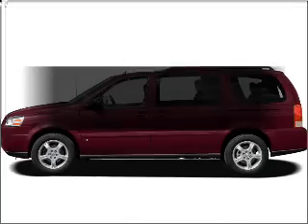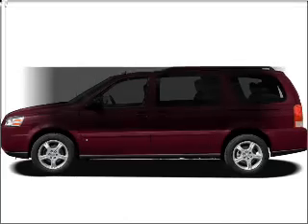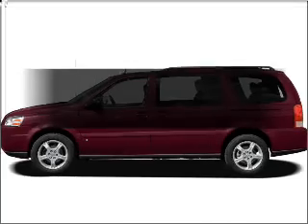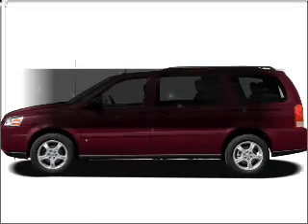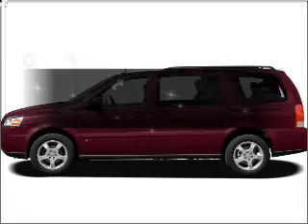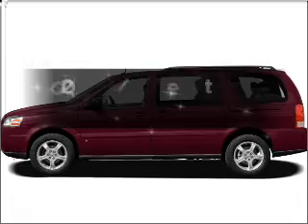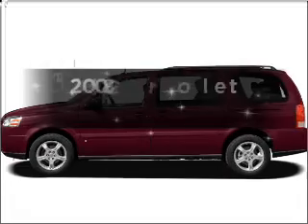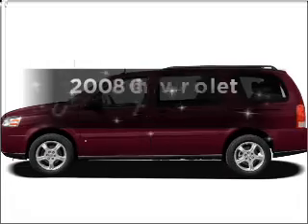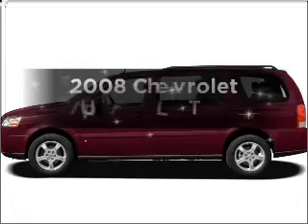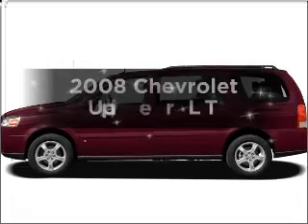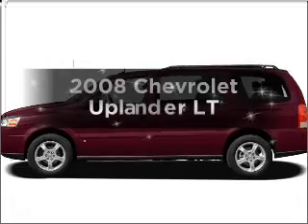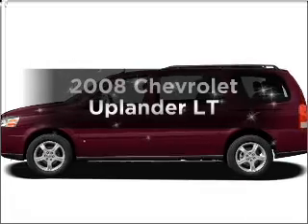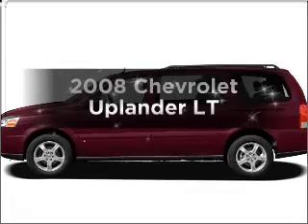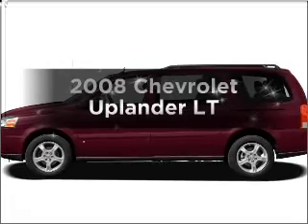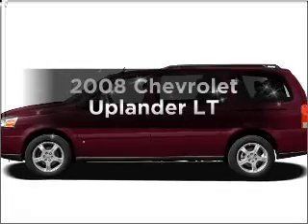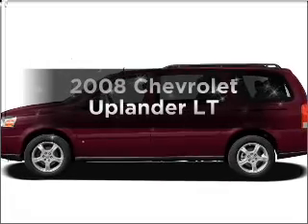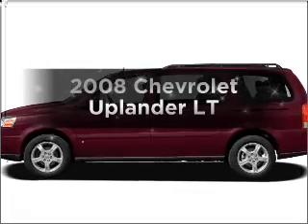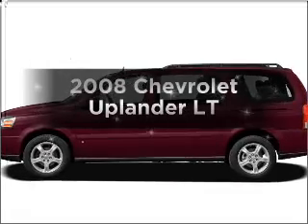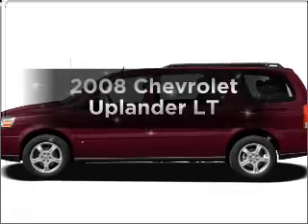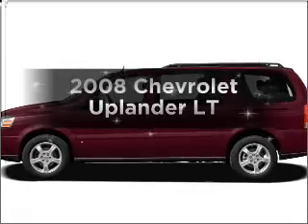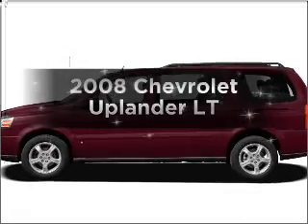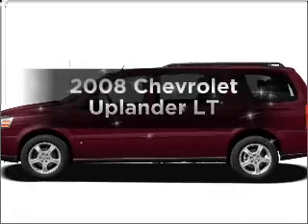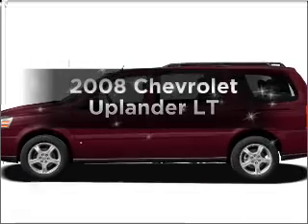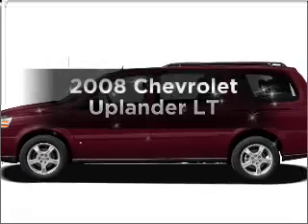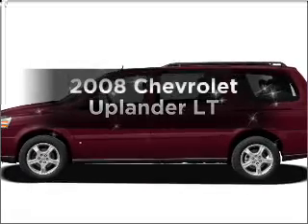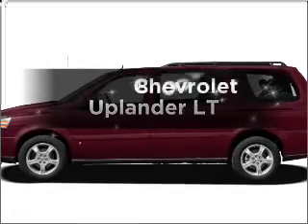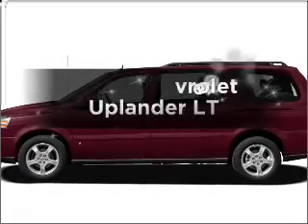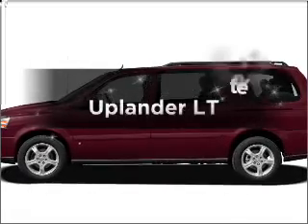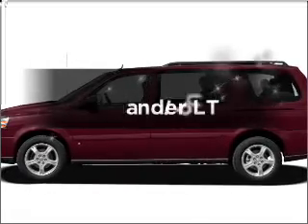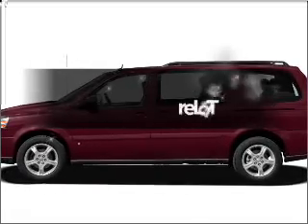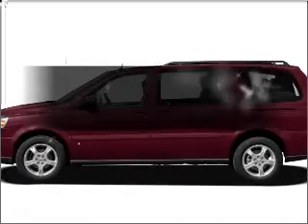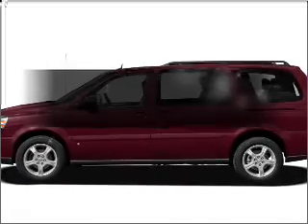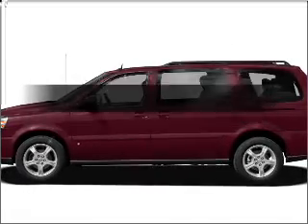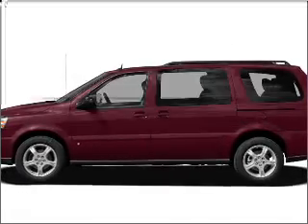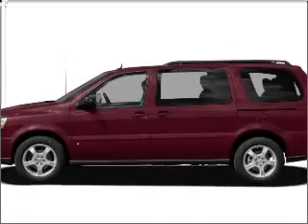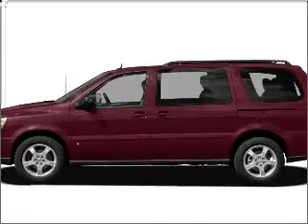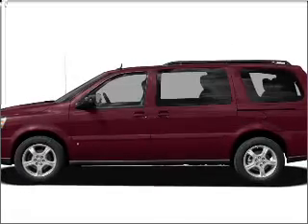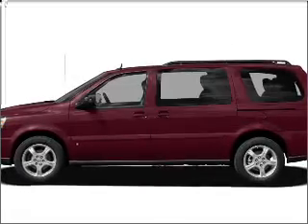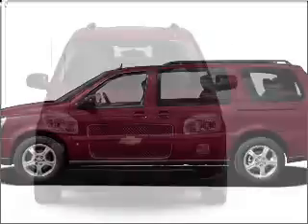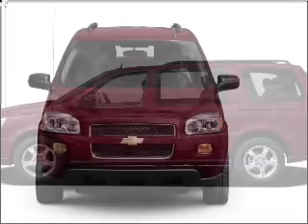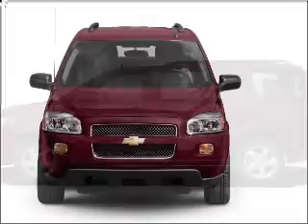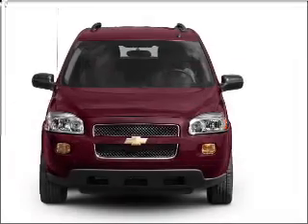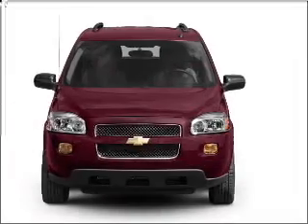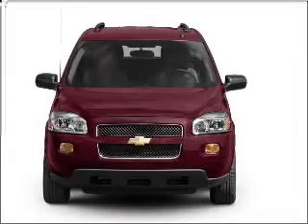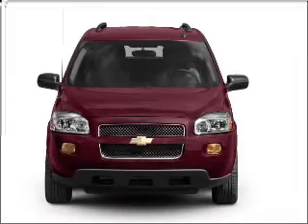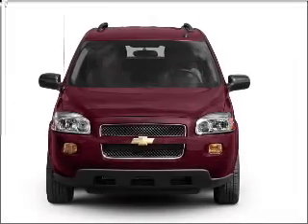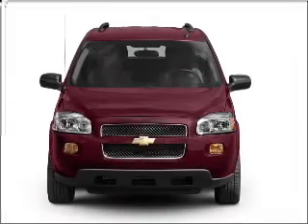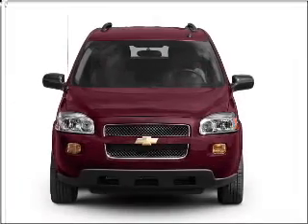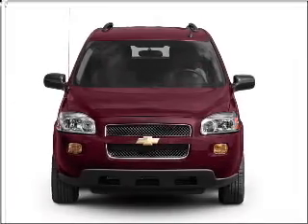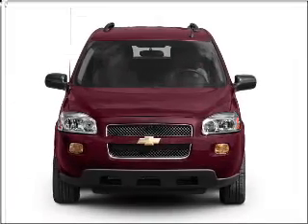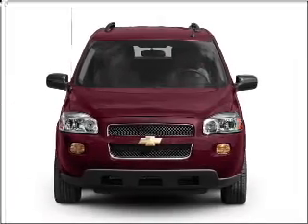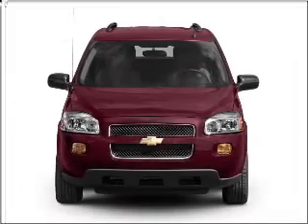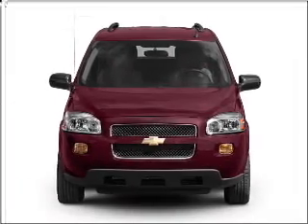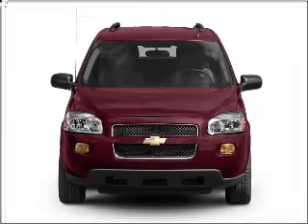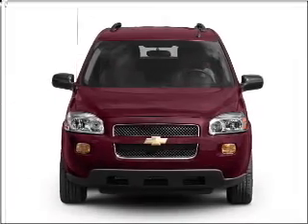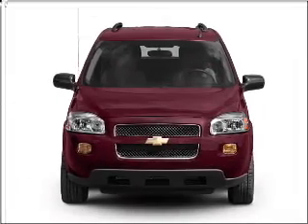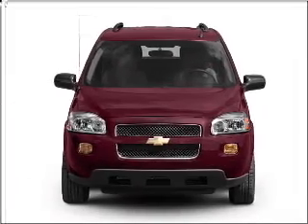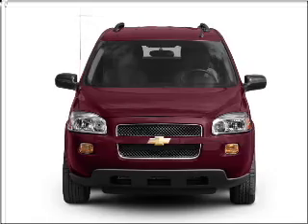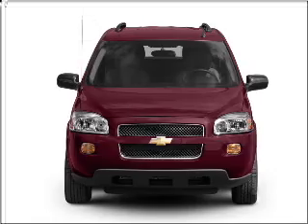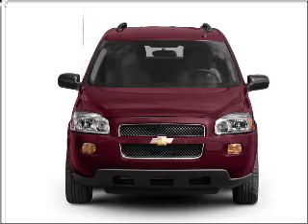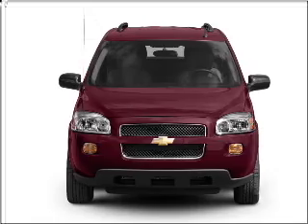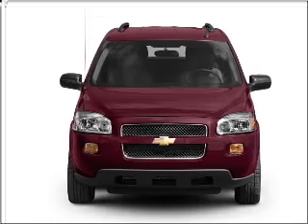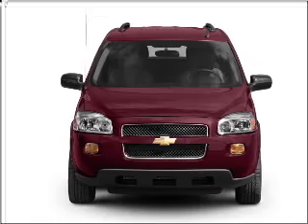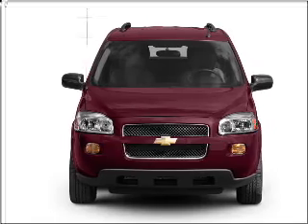Get noticed in this 2008 Chevrolet Uplander. If you're looking for an automobile with great attributes, look no further.